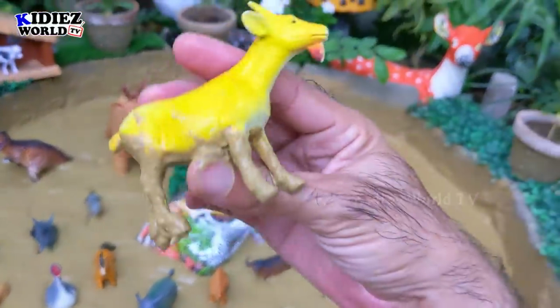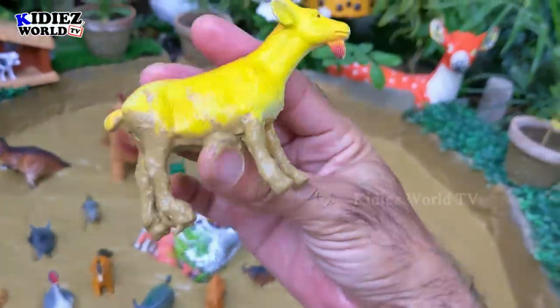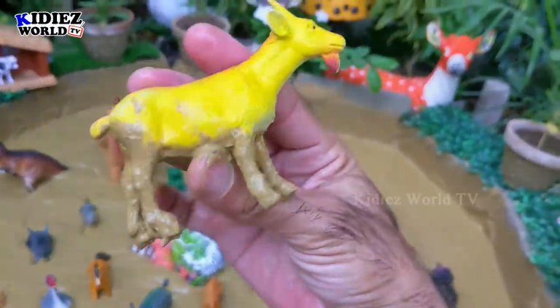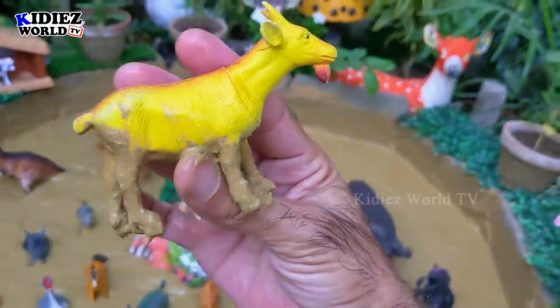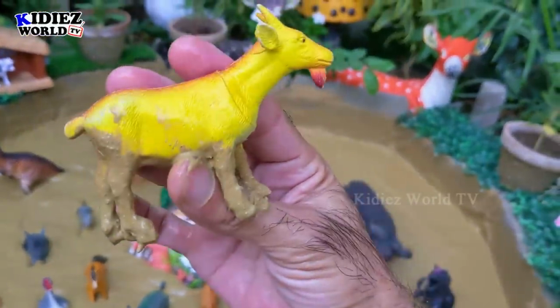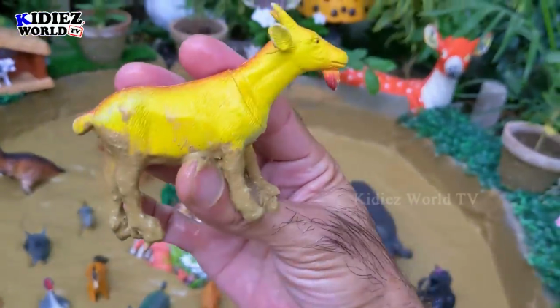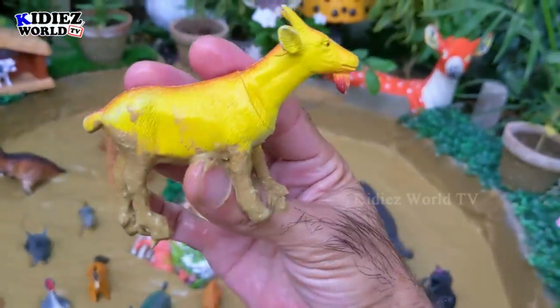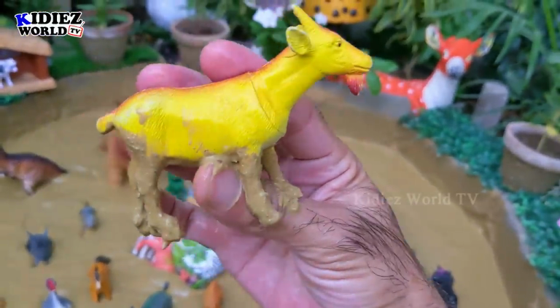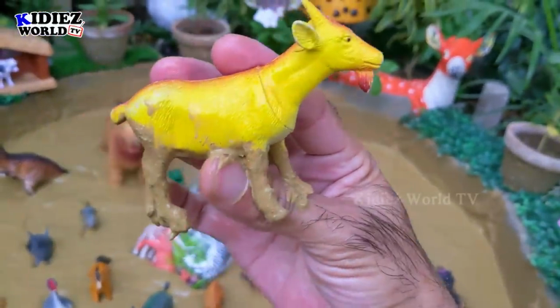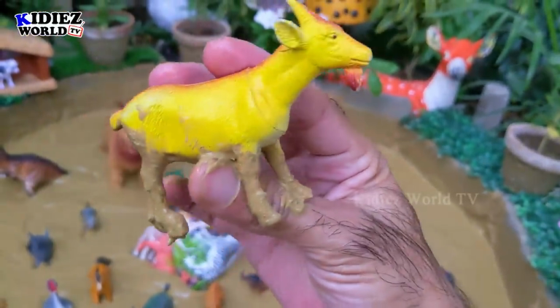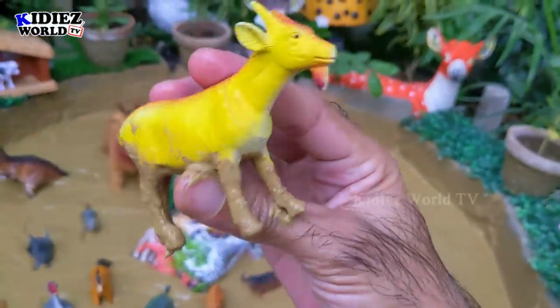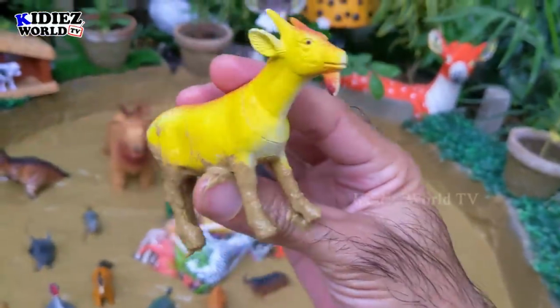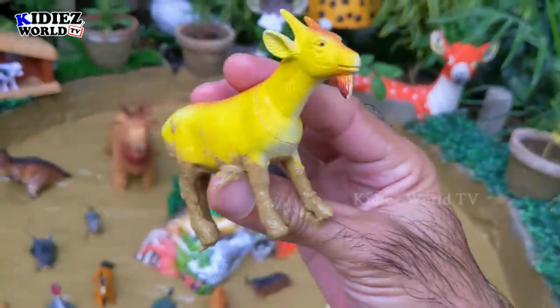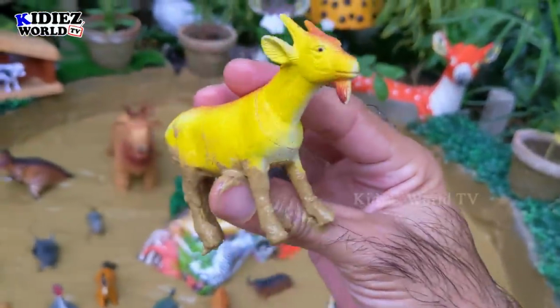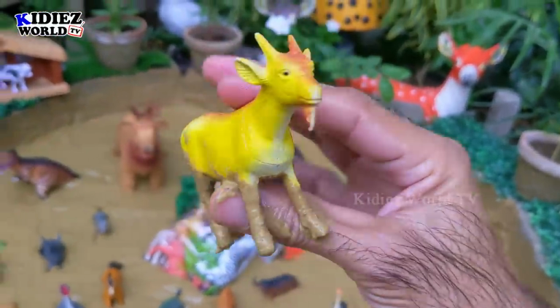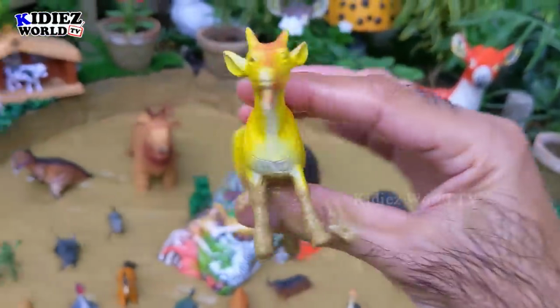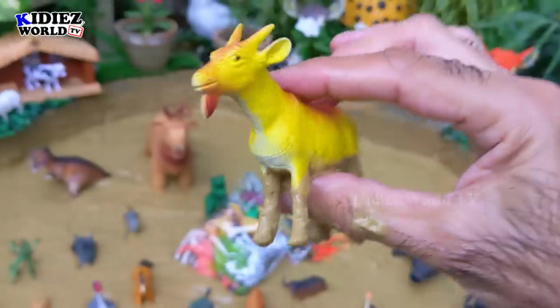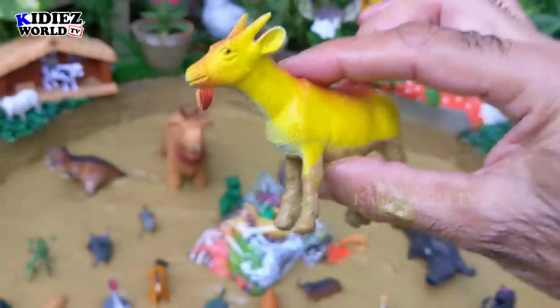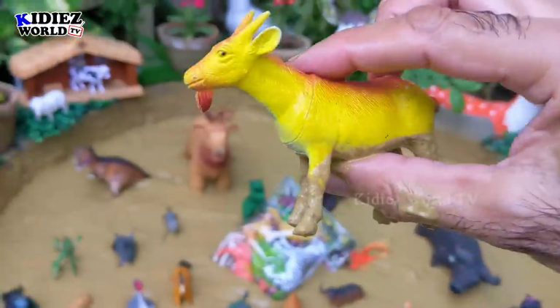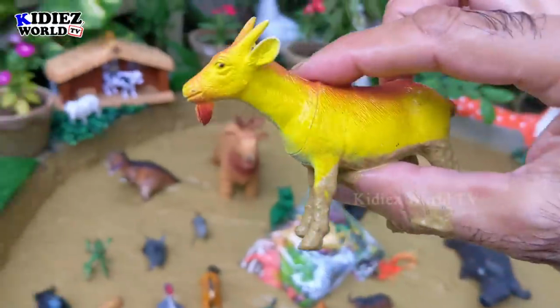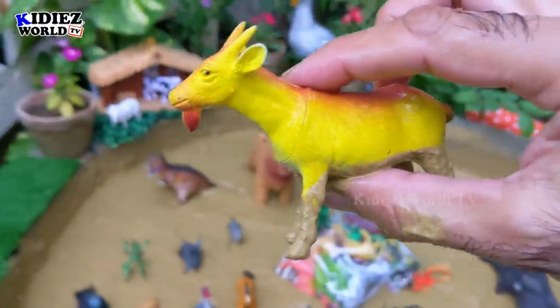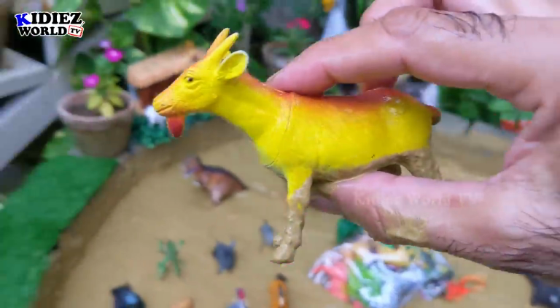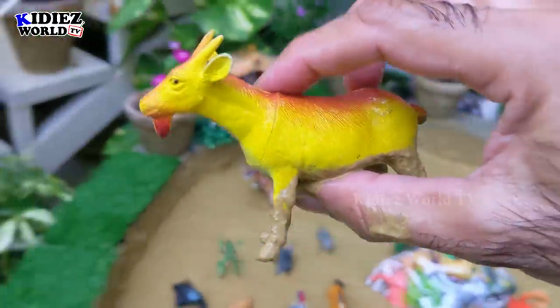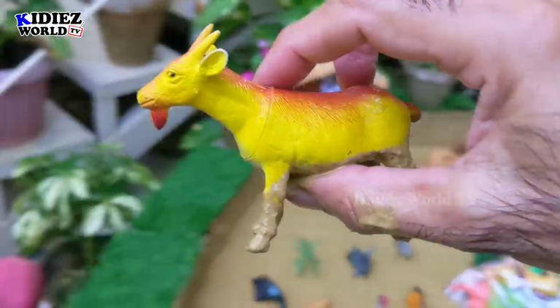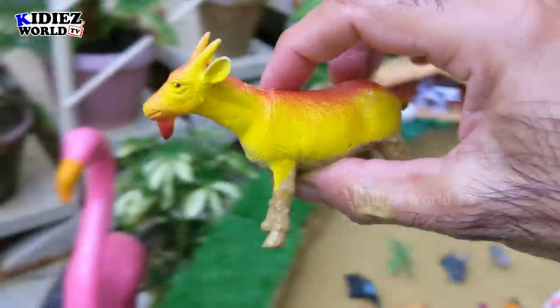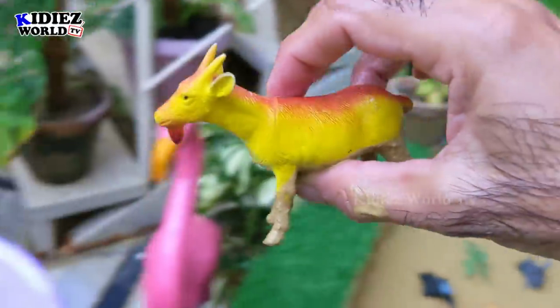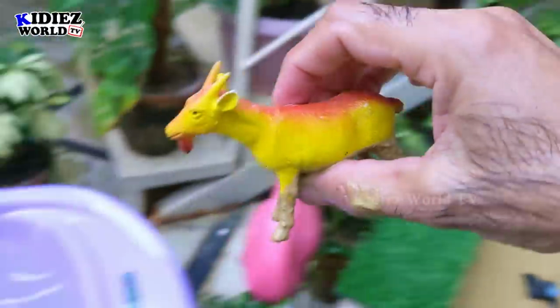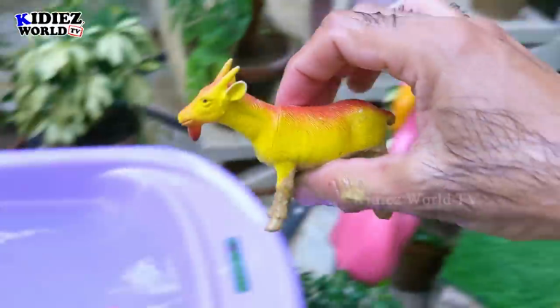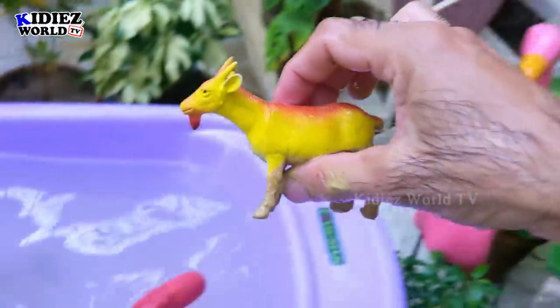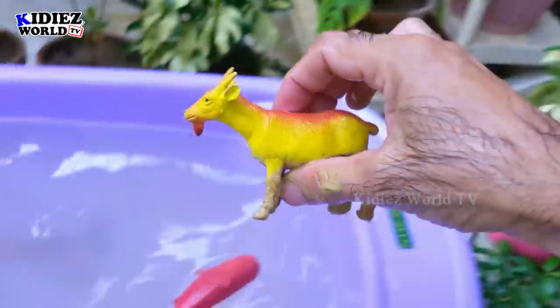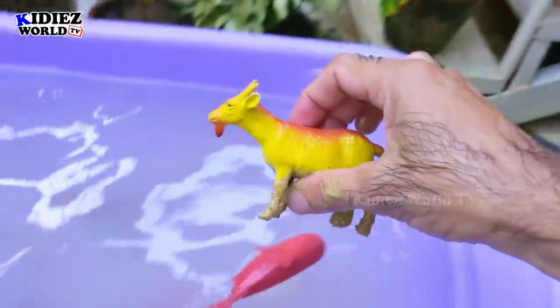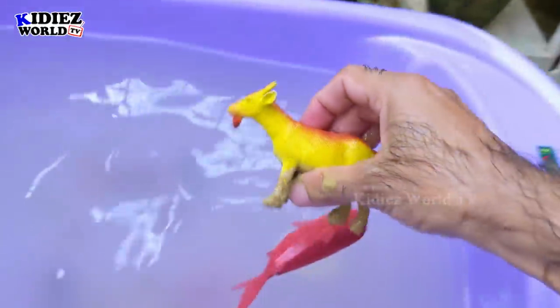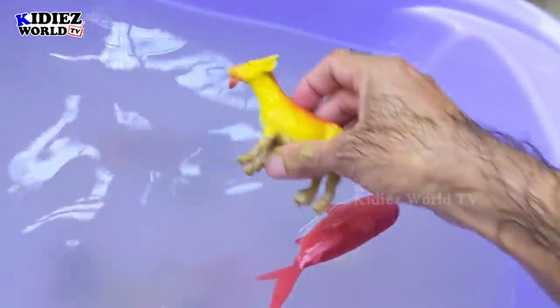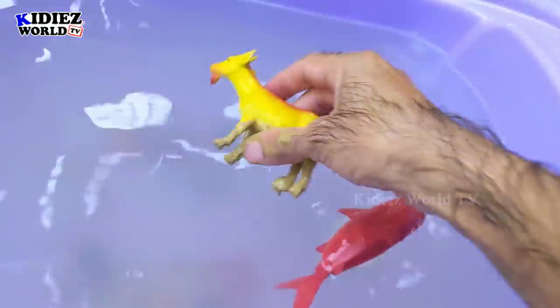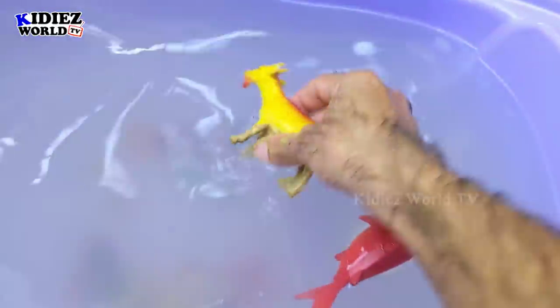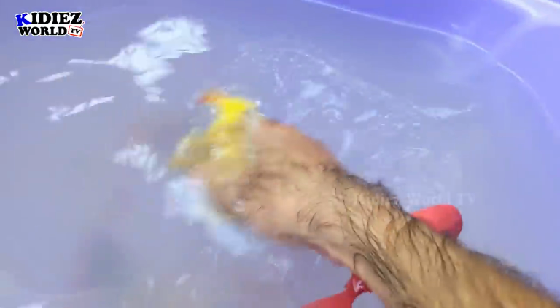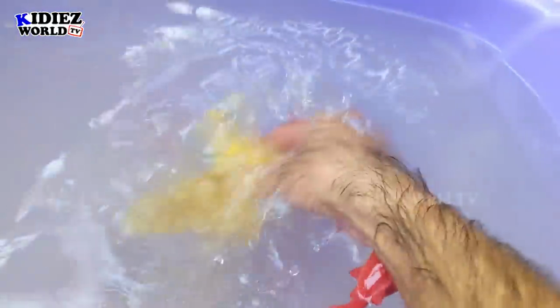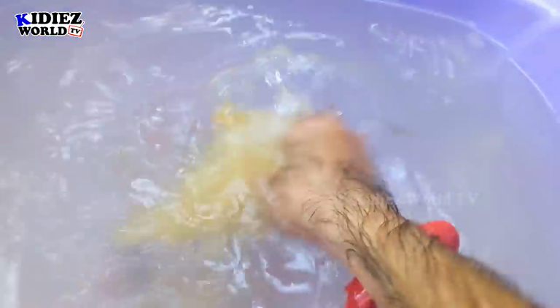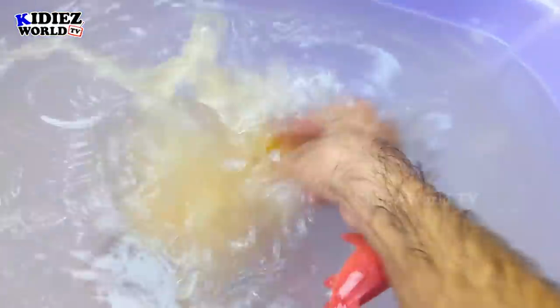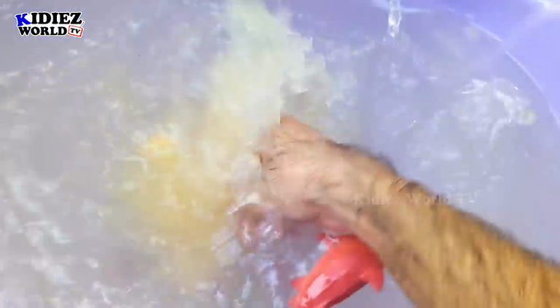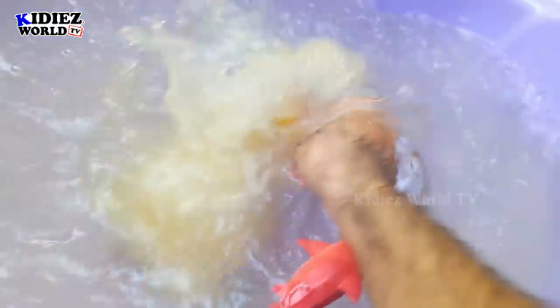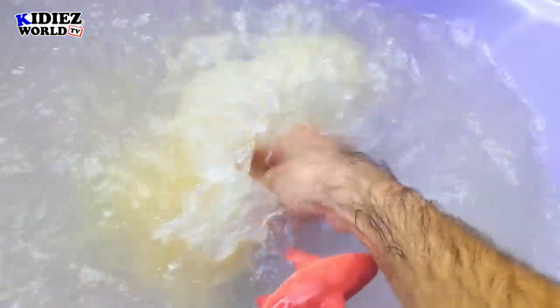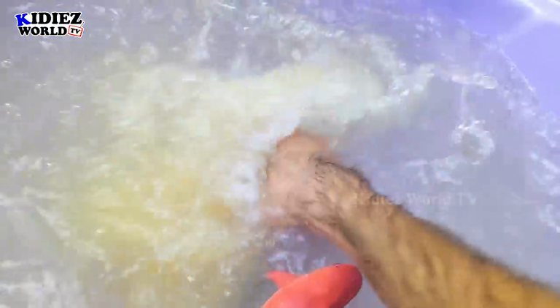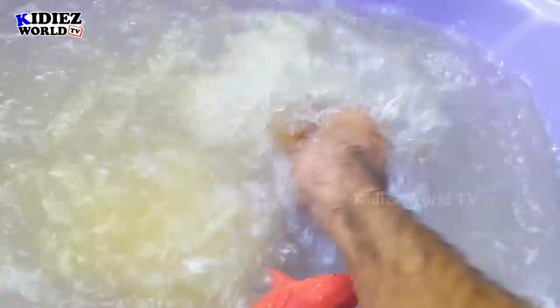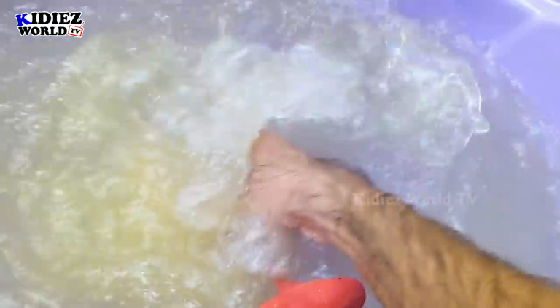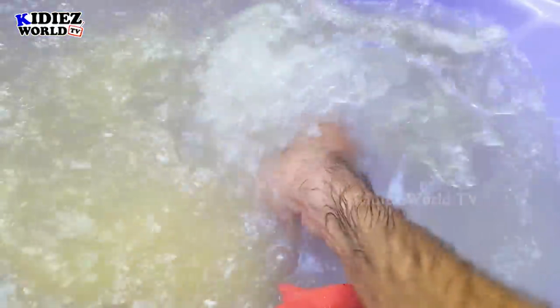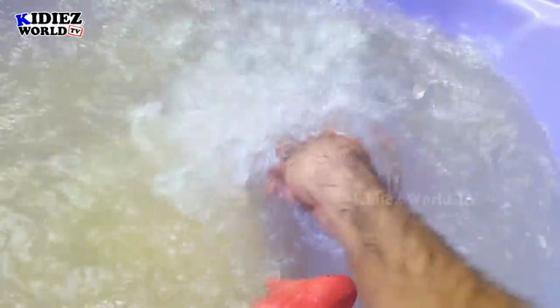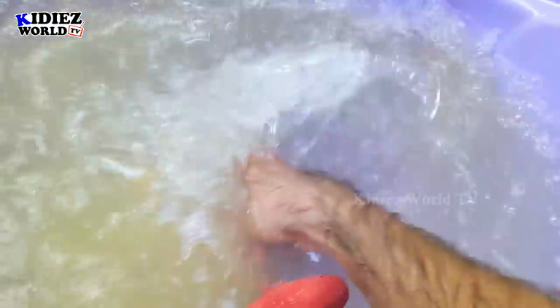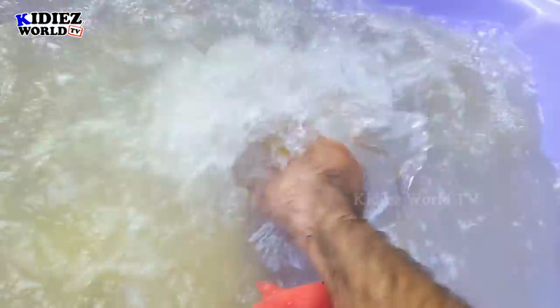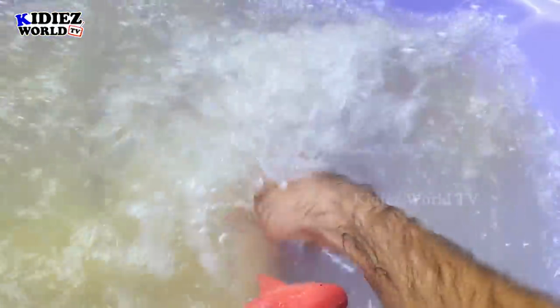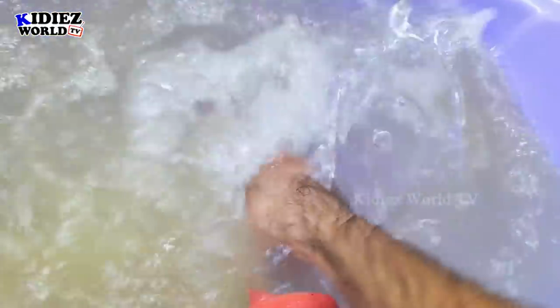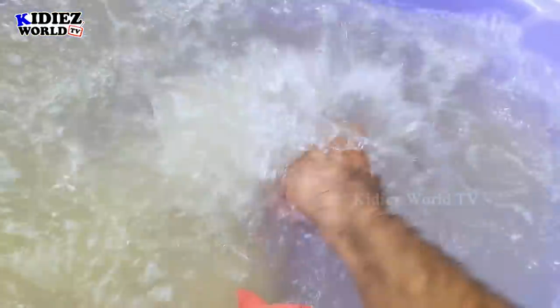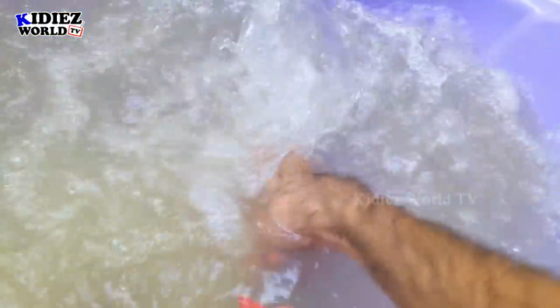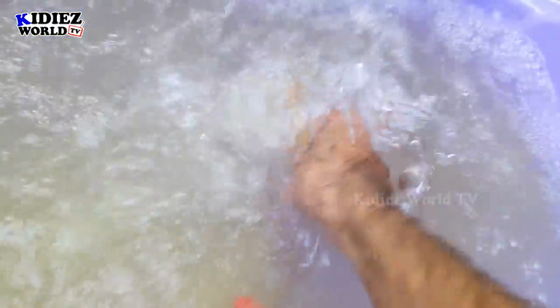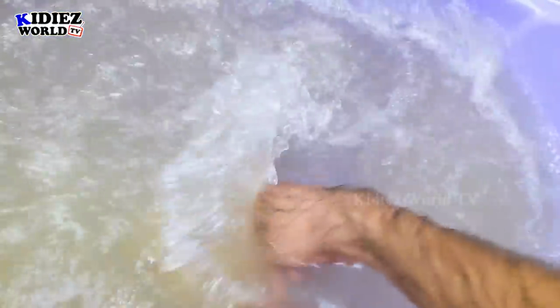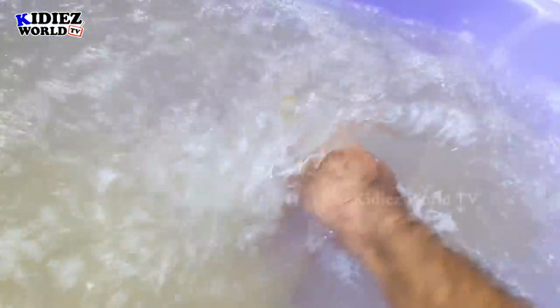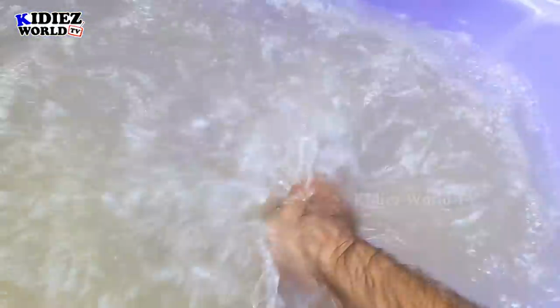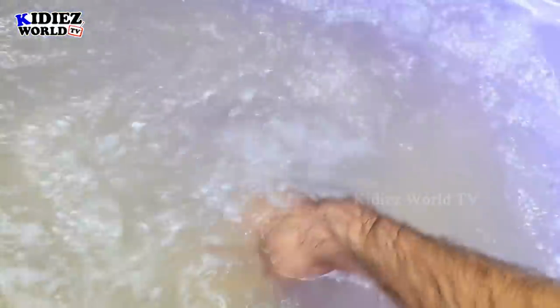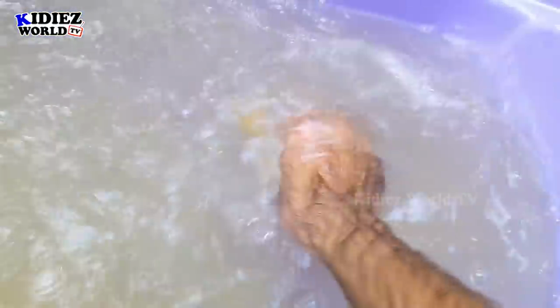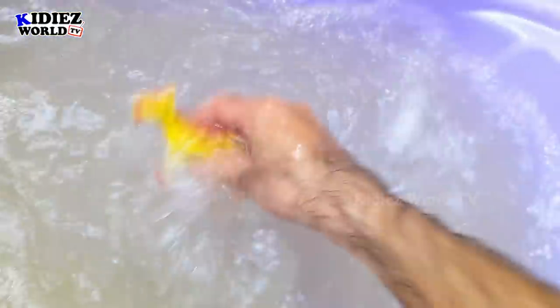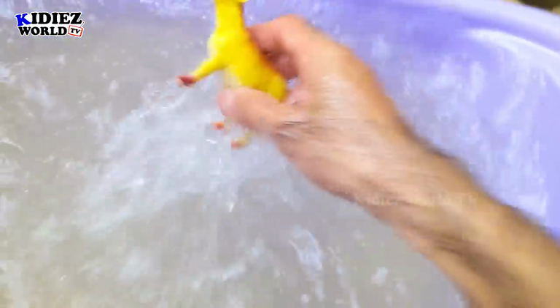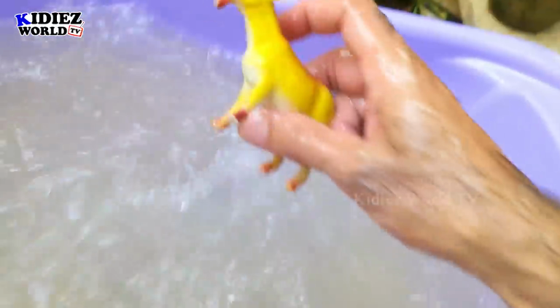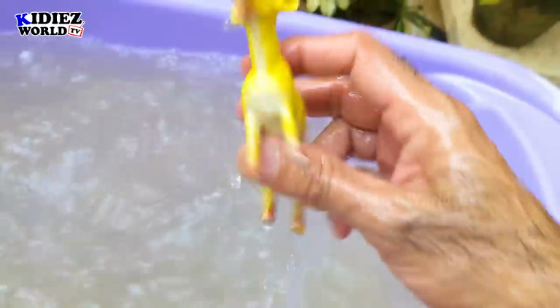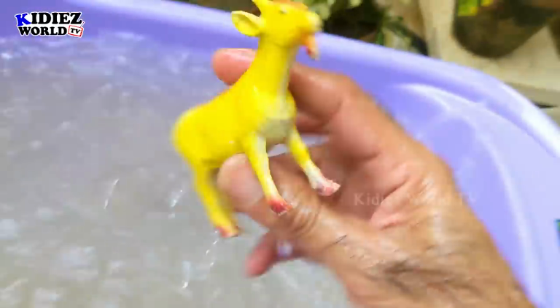The next one we have is the beautiful farm animal, goat. Goat is a lovely, amazing, and very friendly animal. Goats are cute and herbivorous.